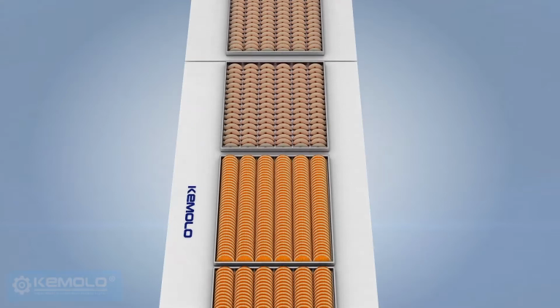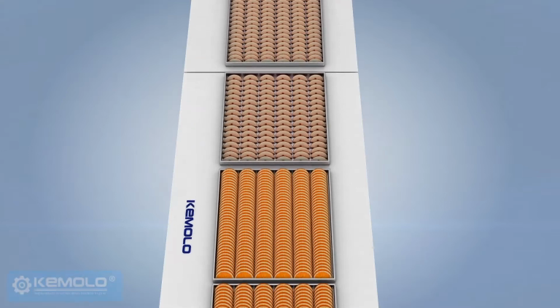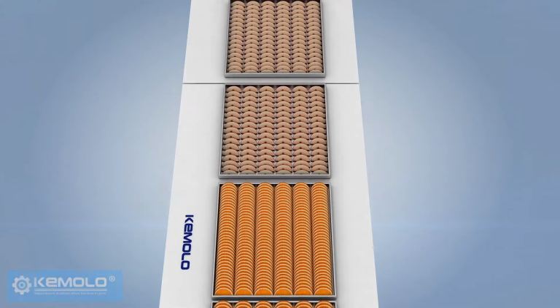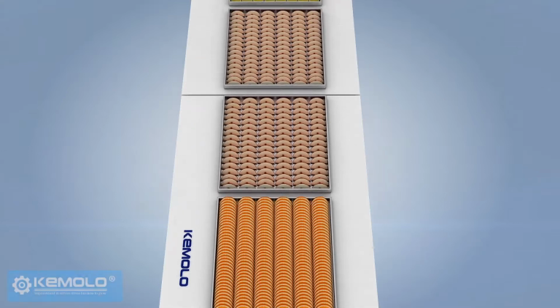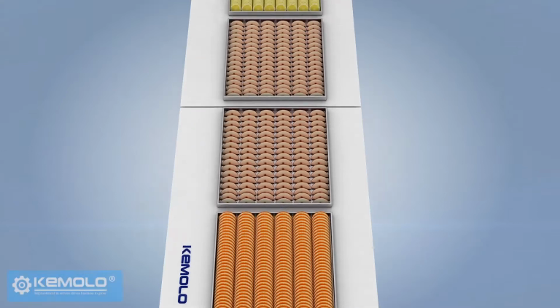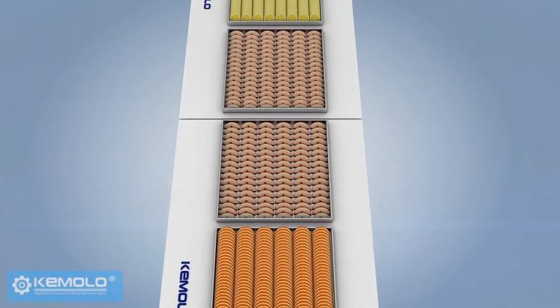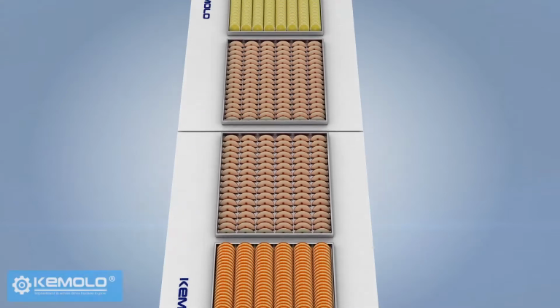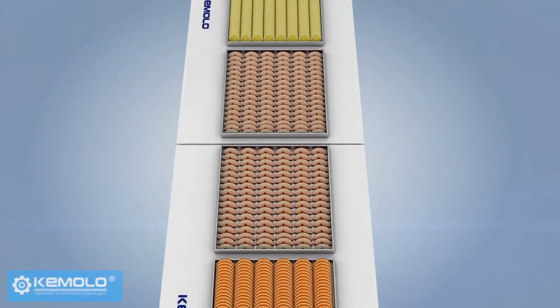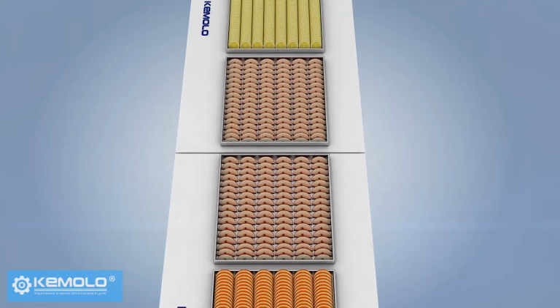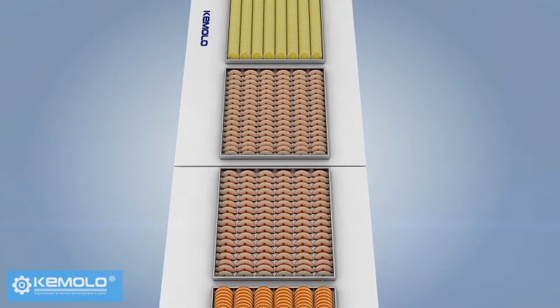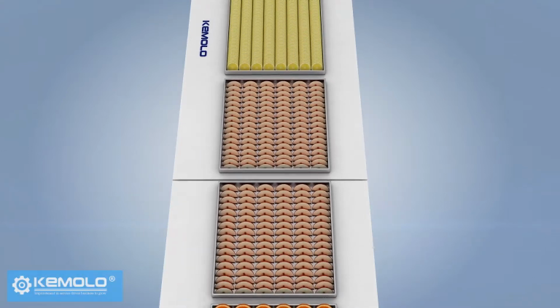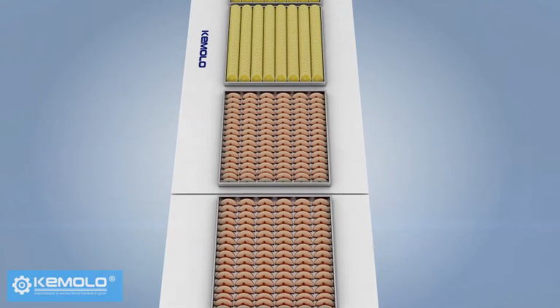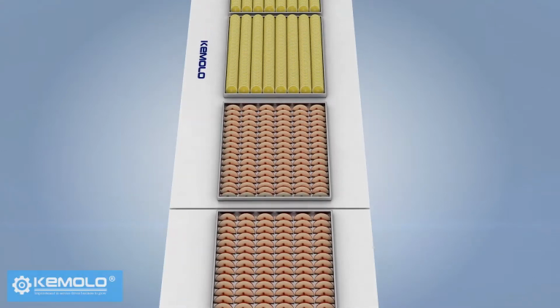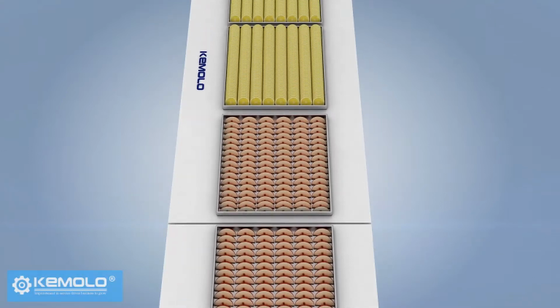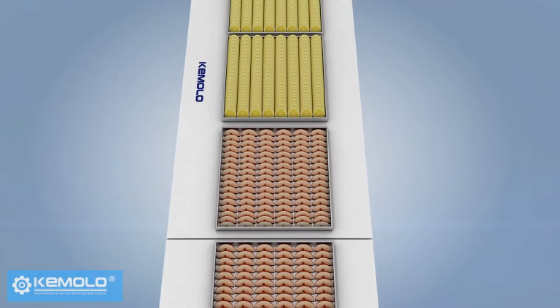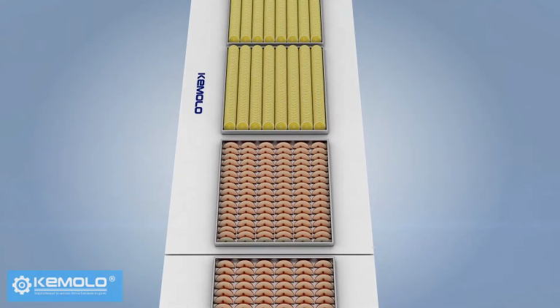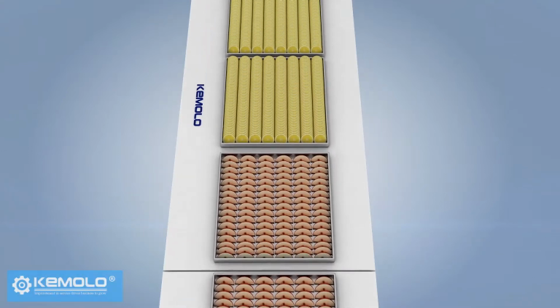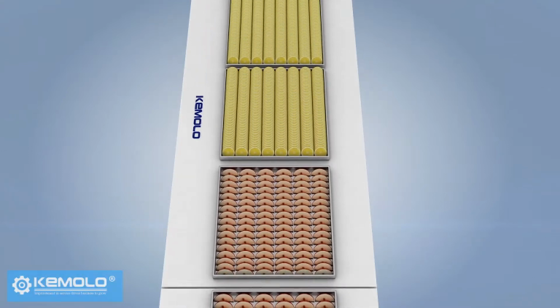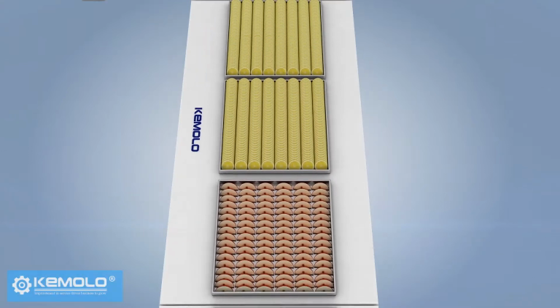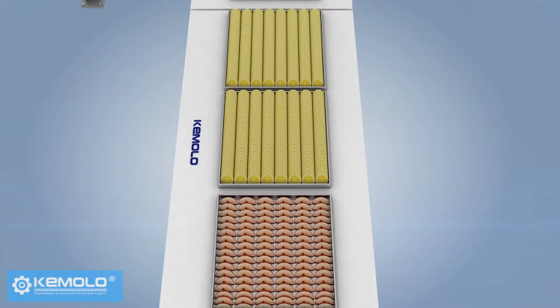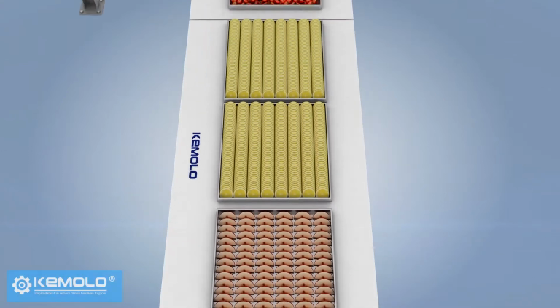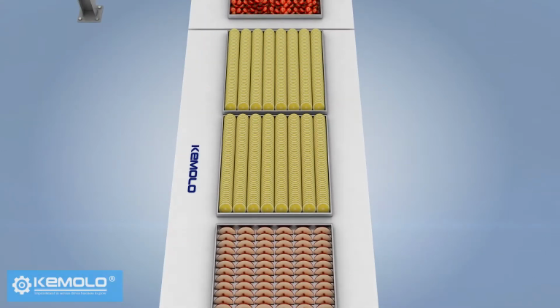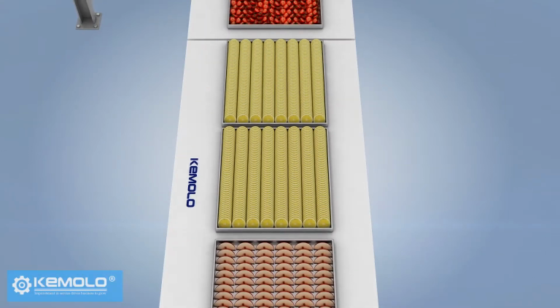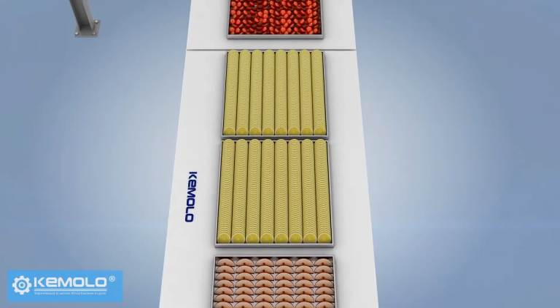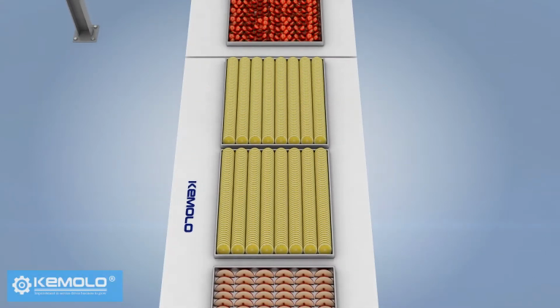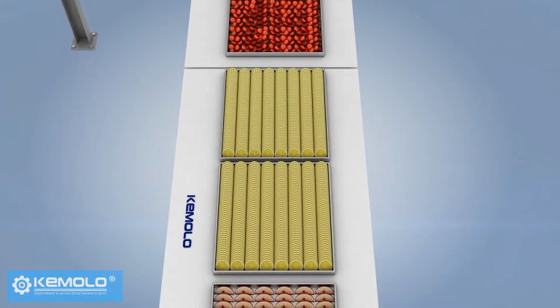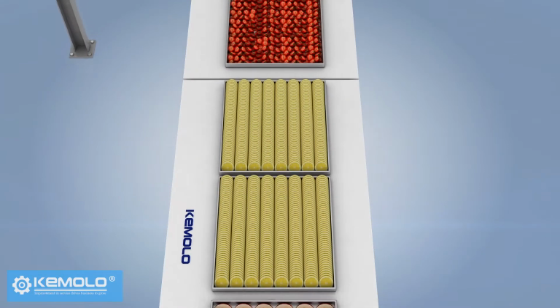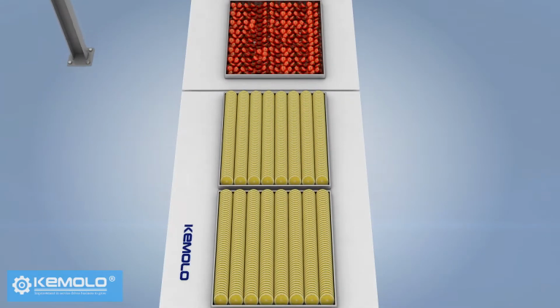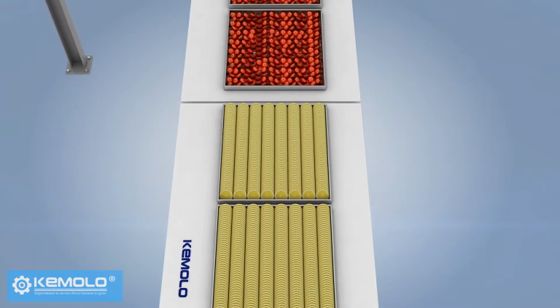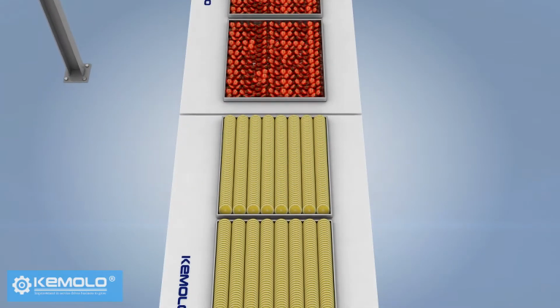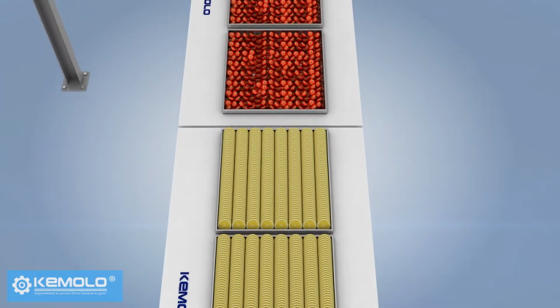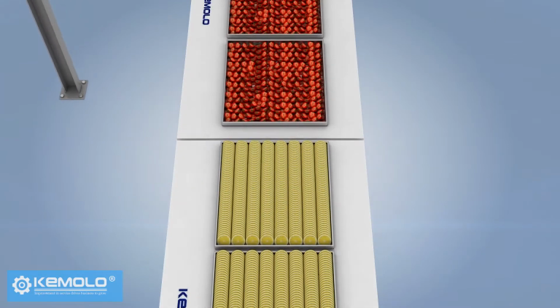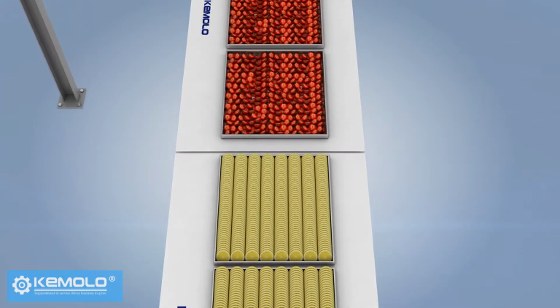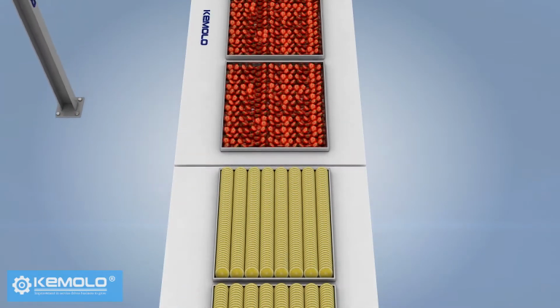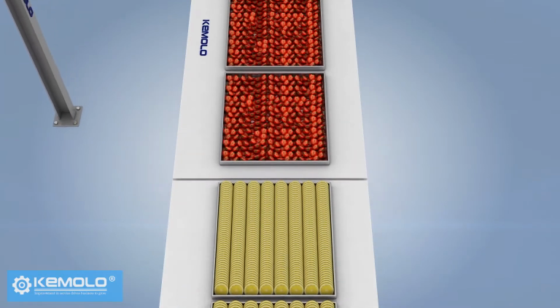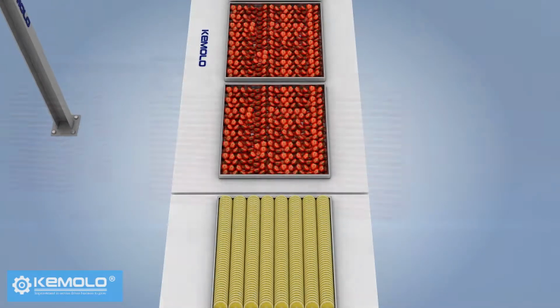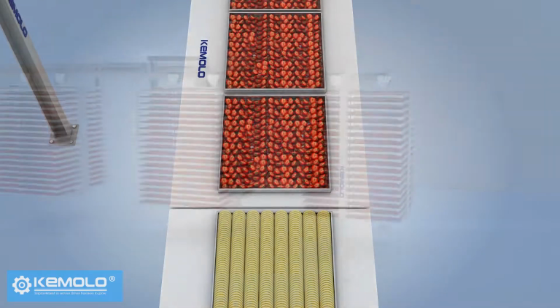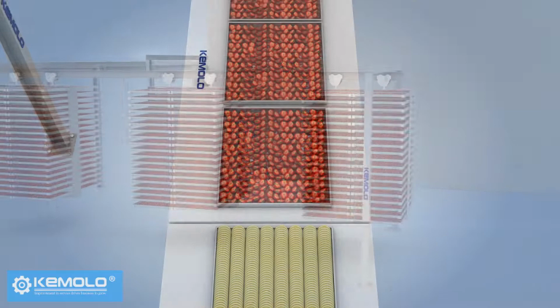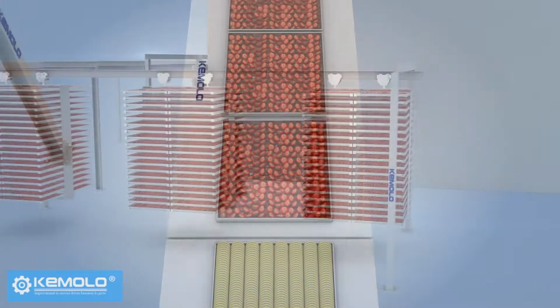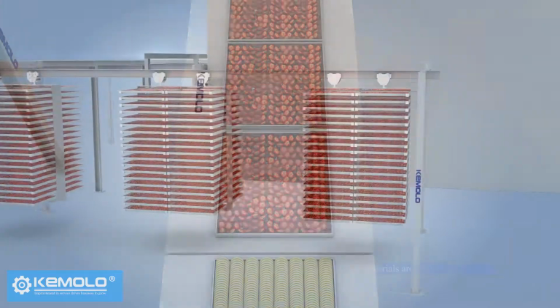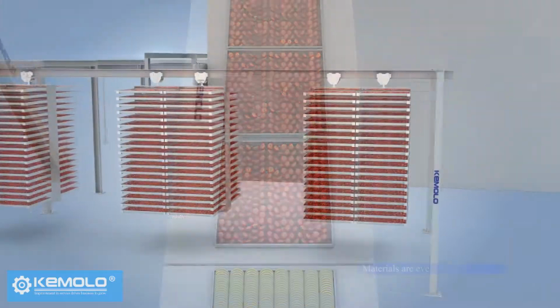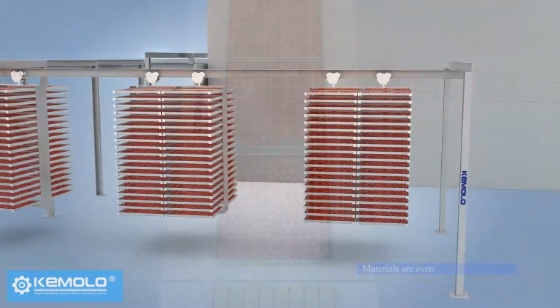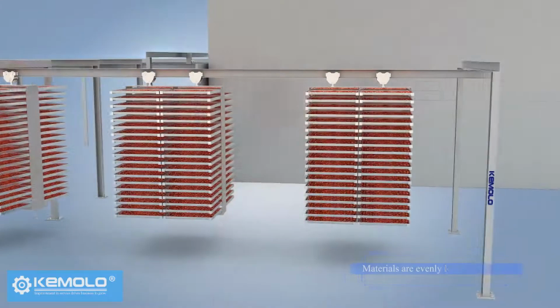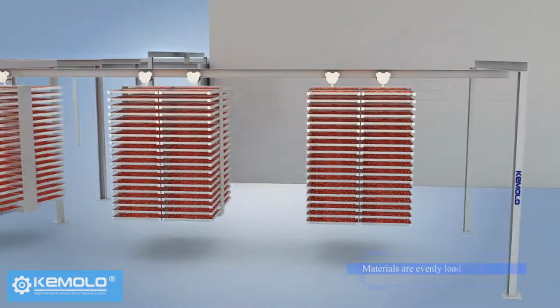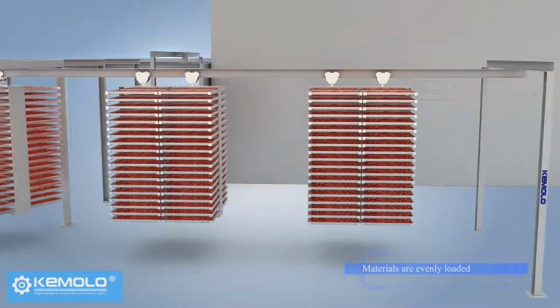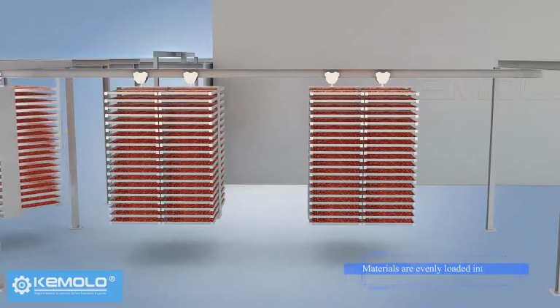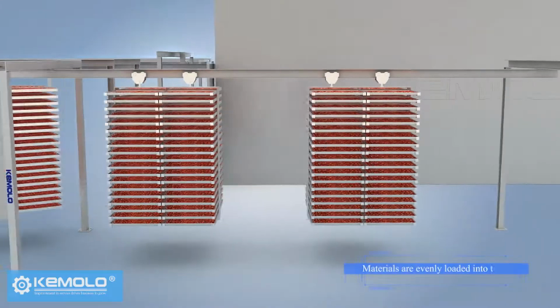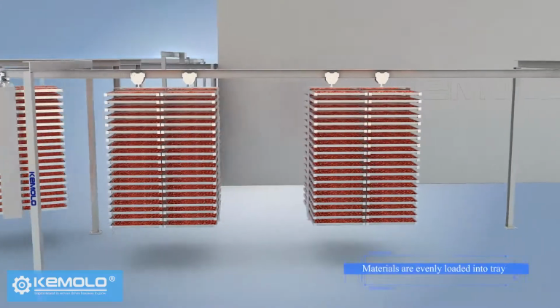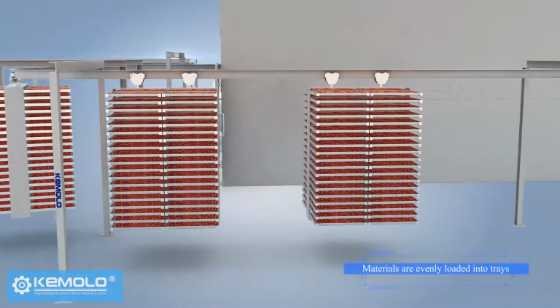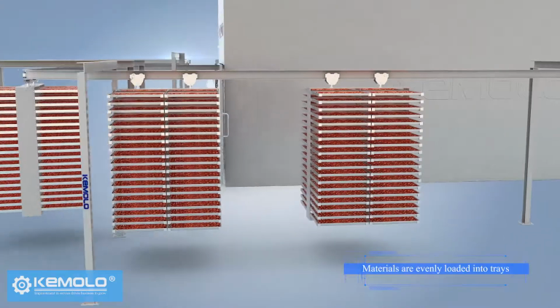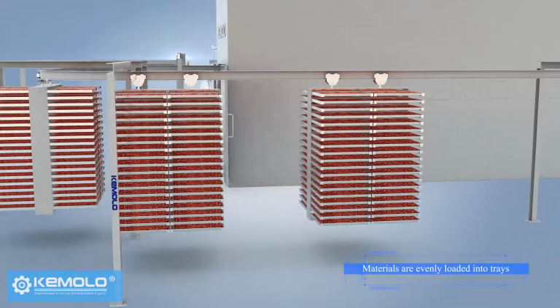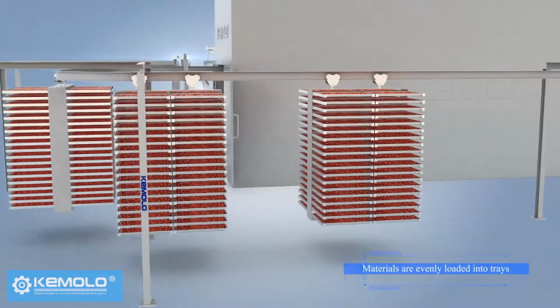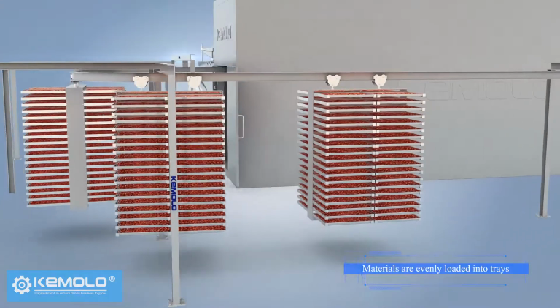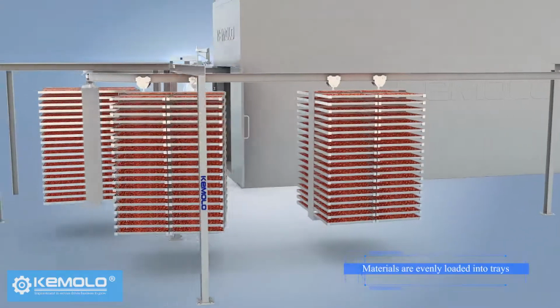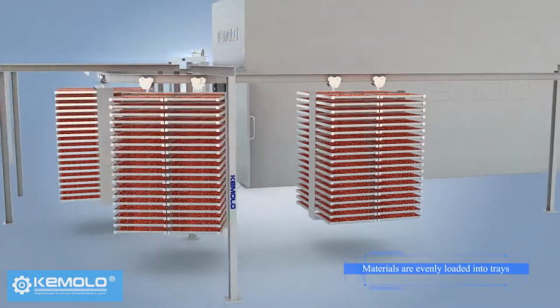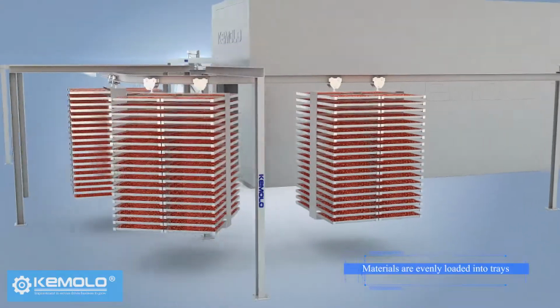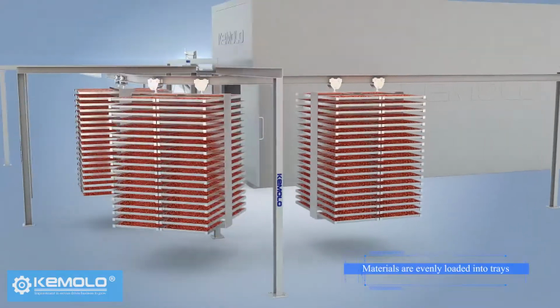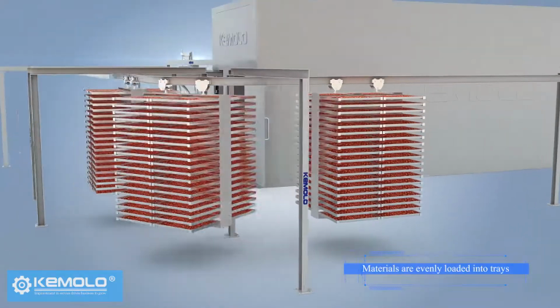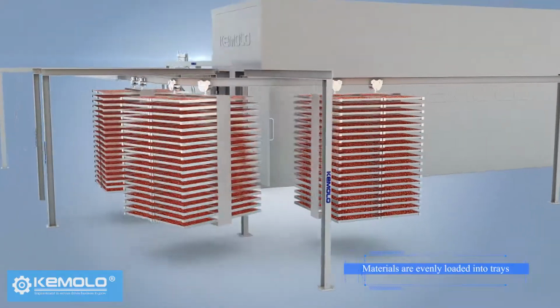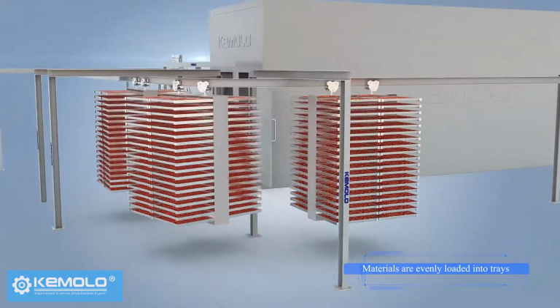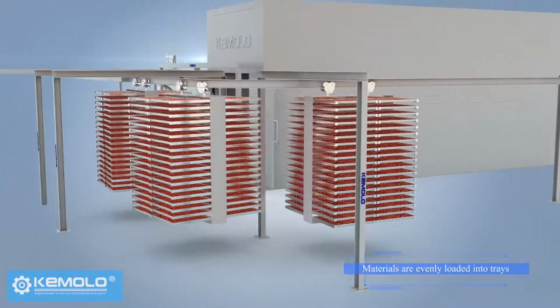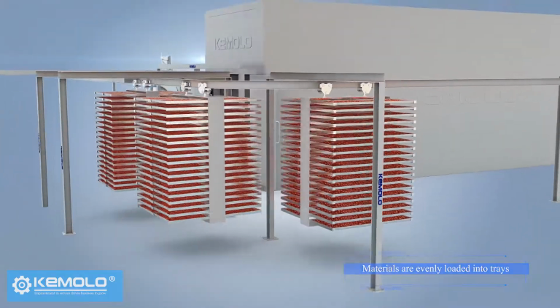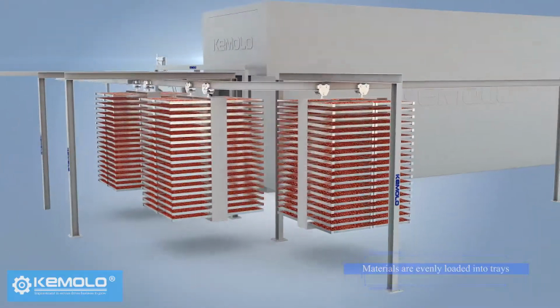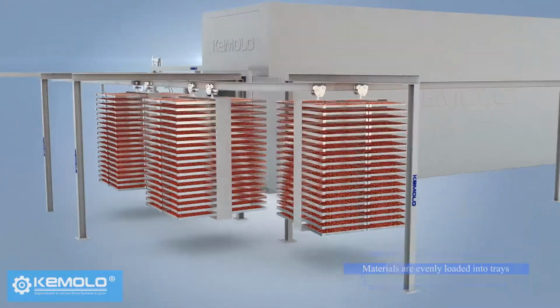First, wash and slice the fruits, vegetables or other pre-processed materials evenly and load them into product trays.